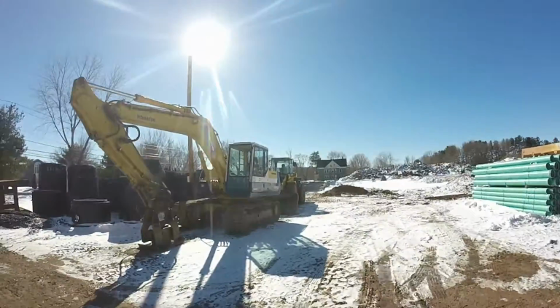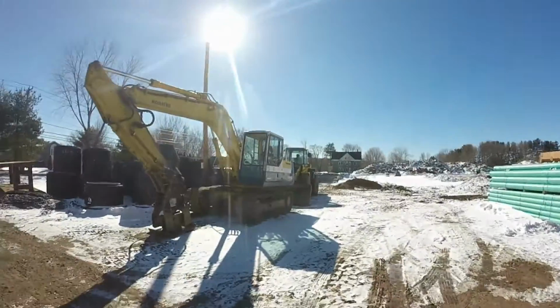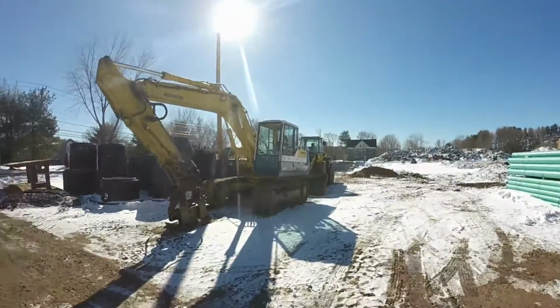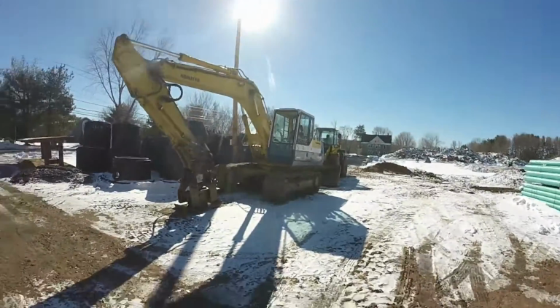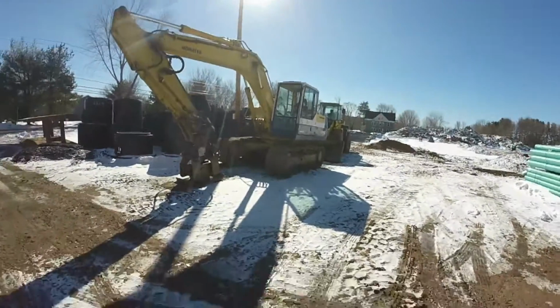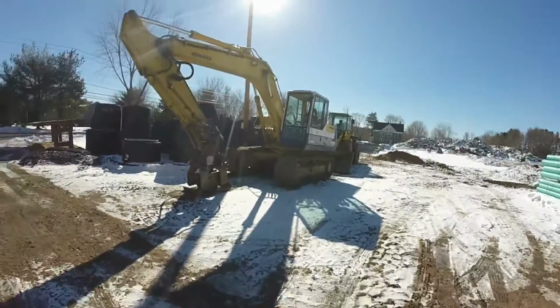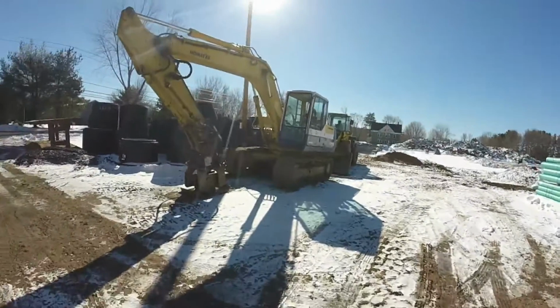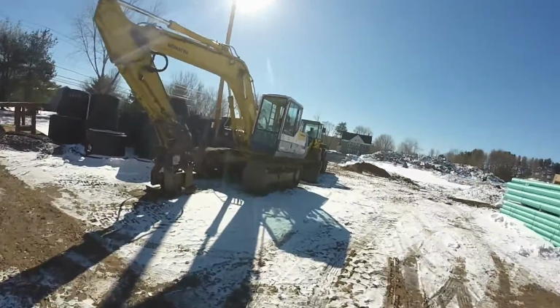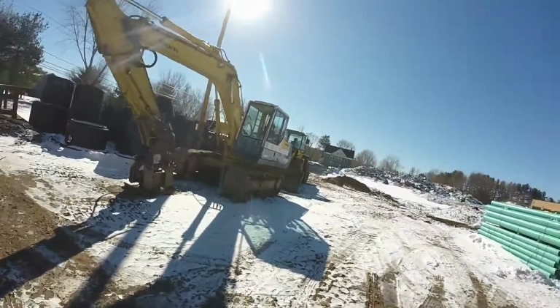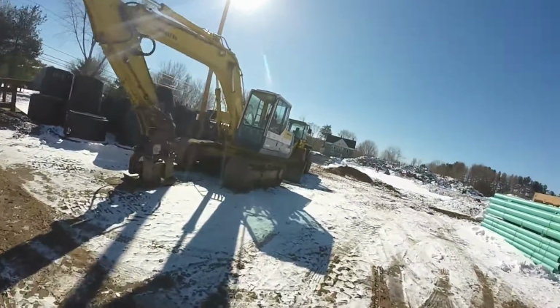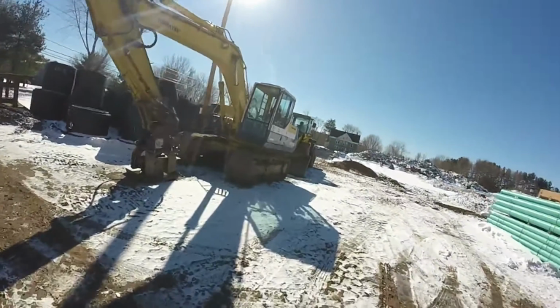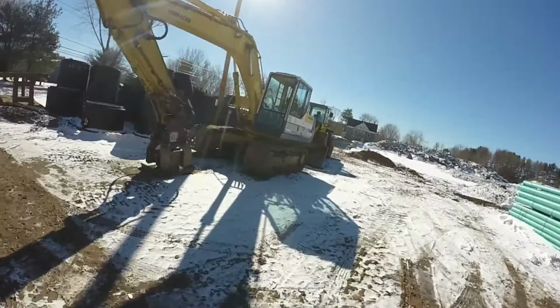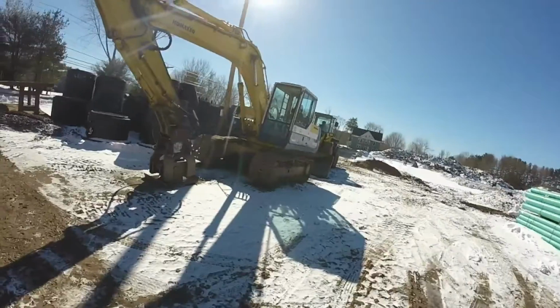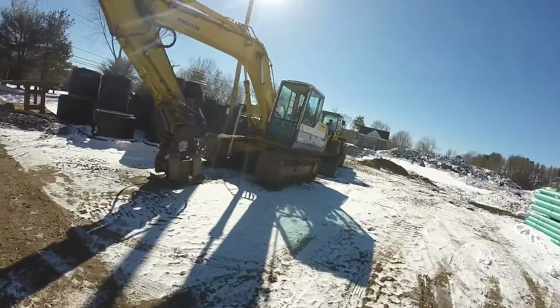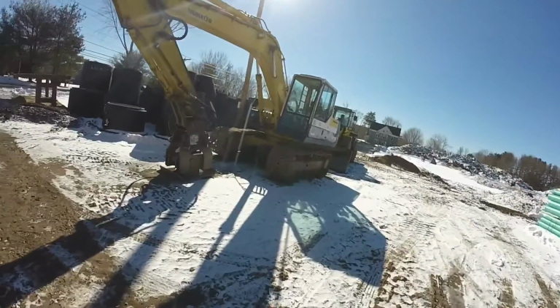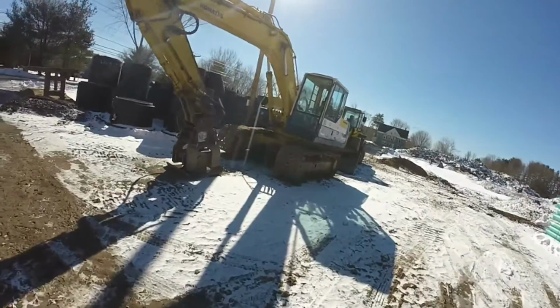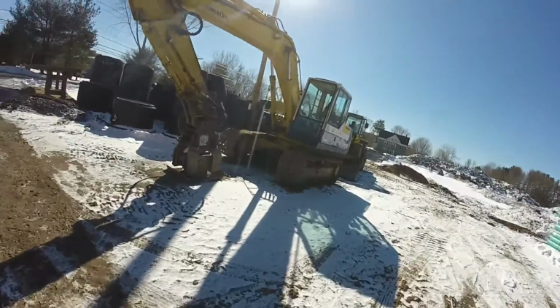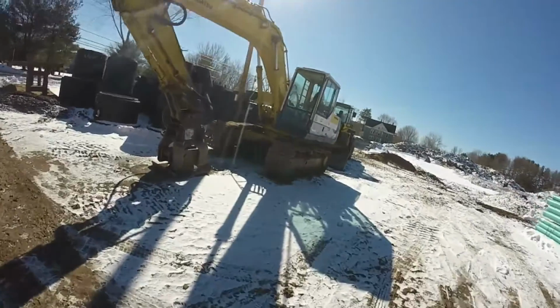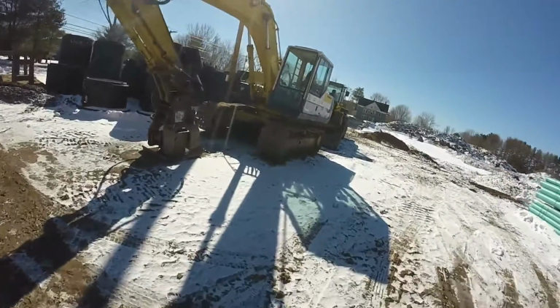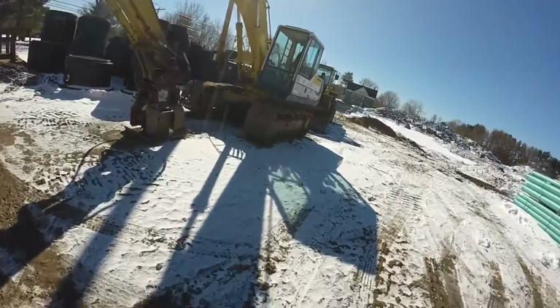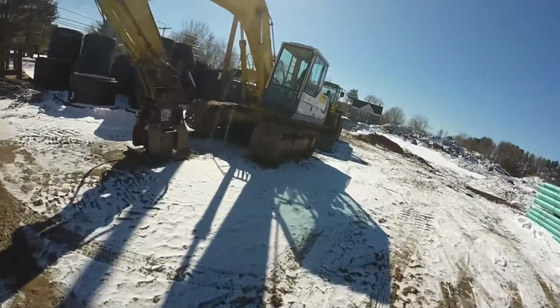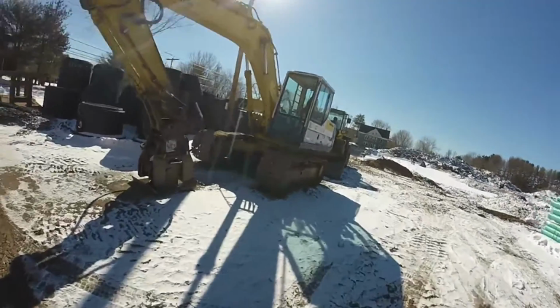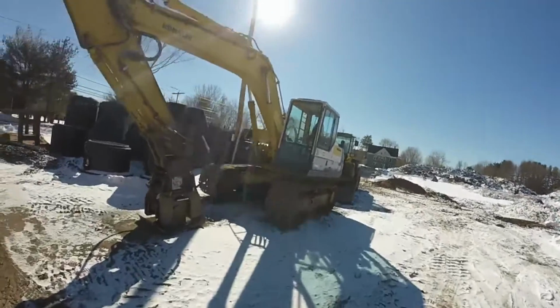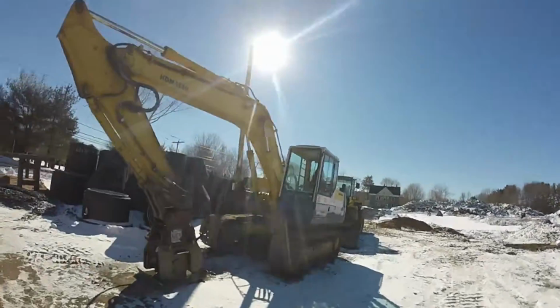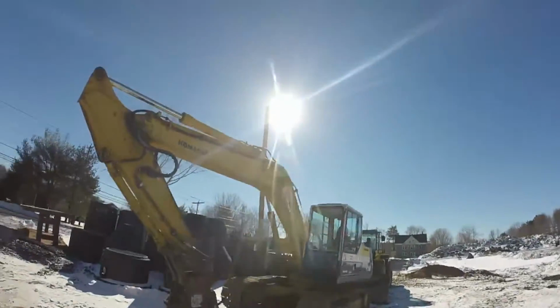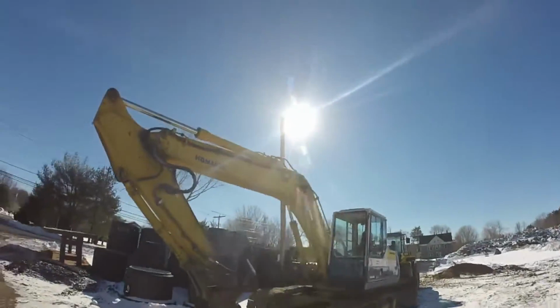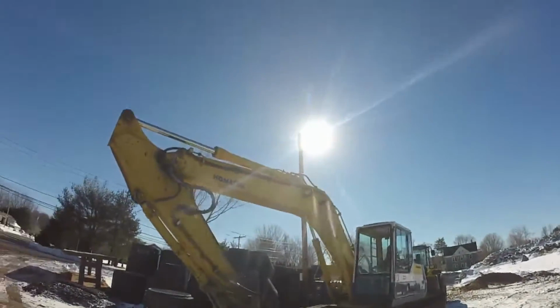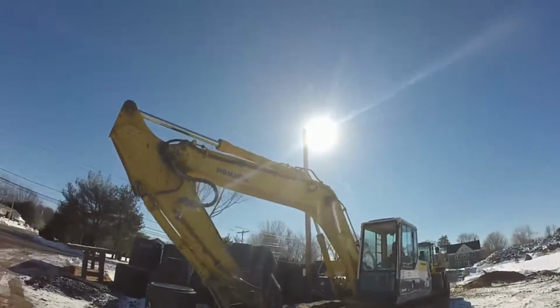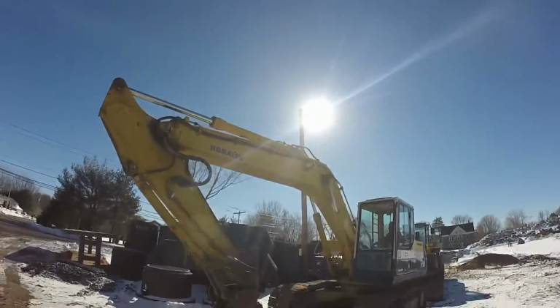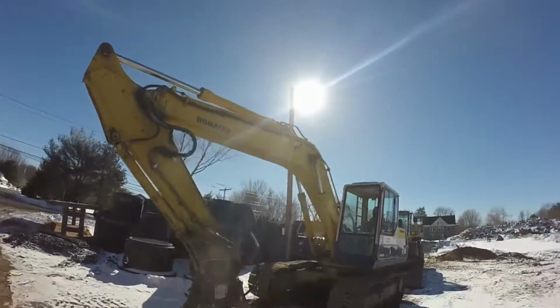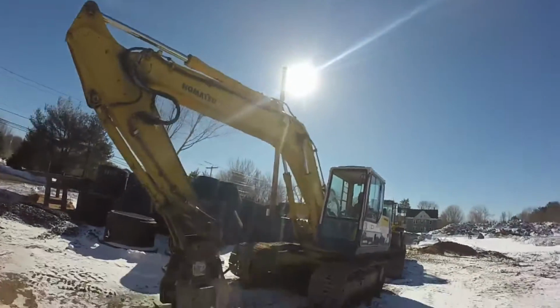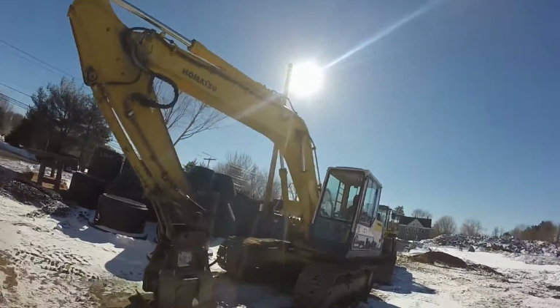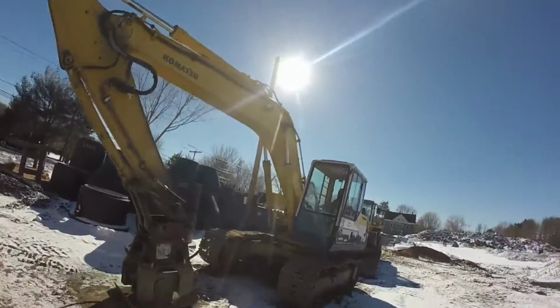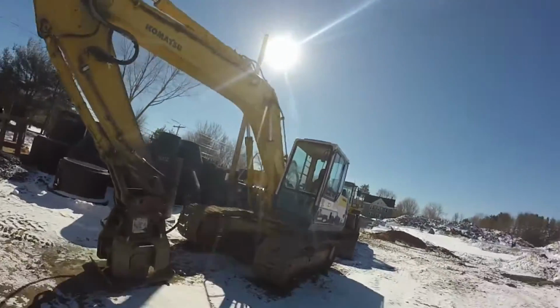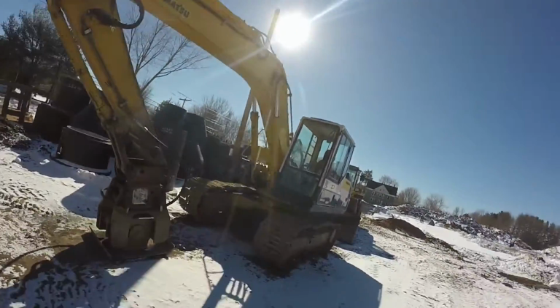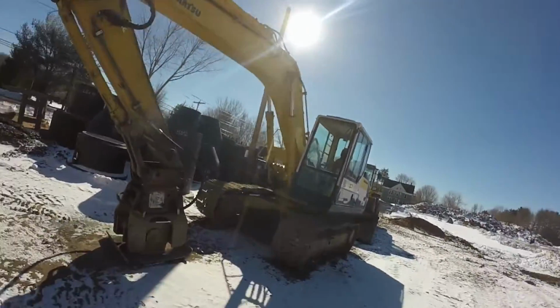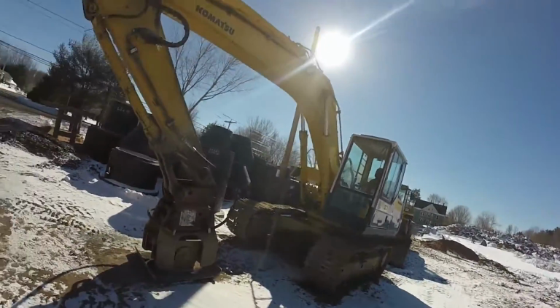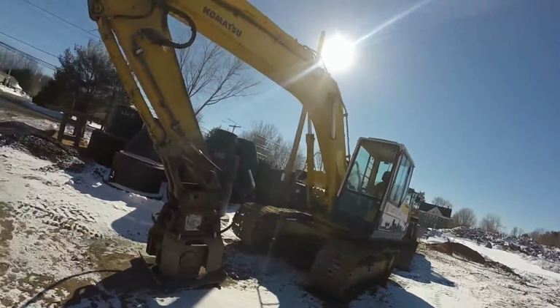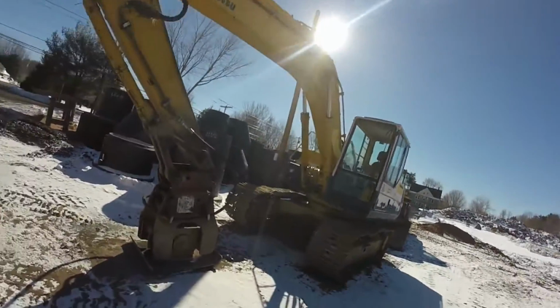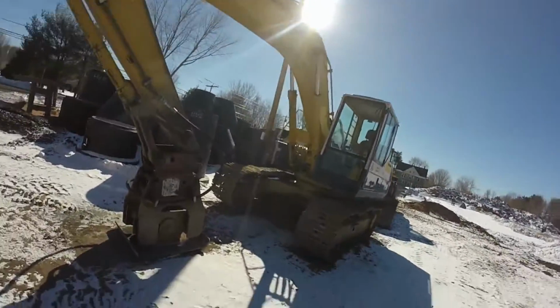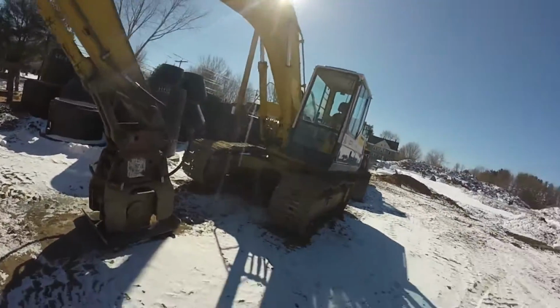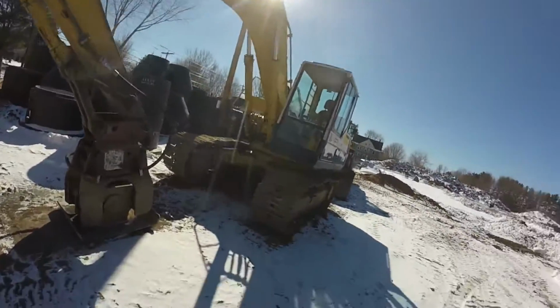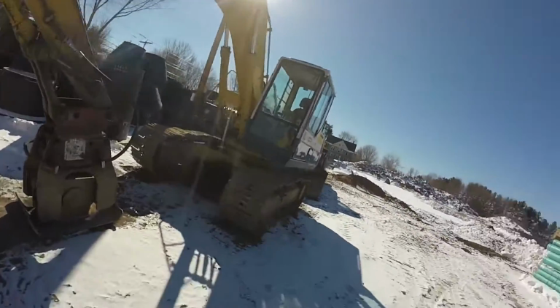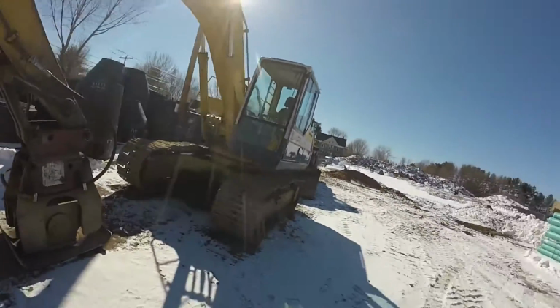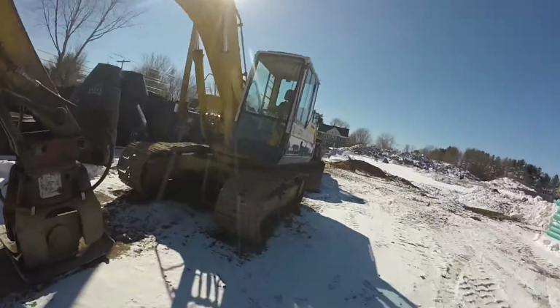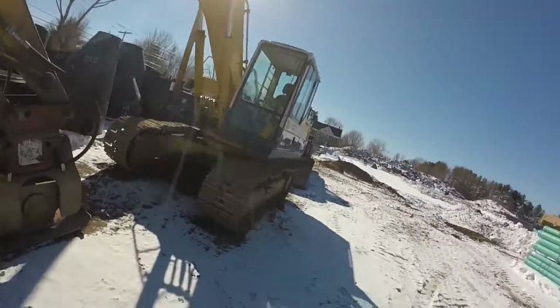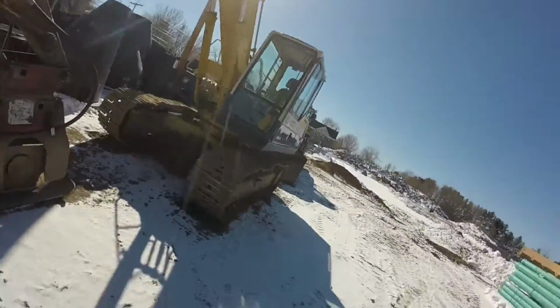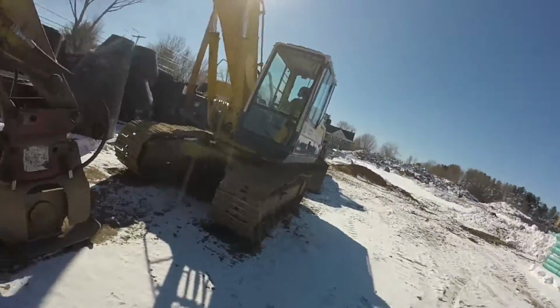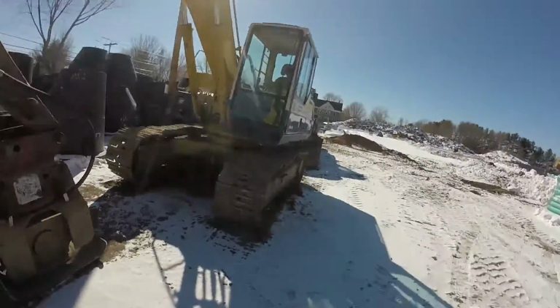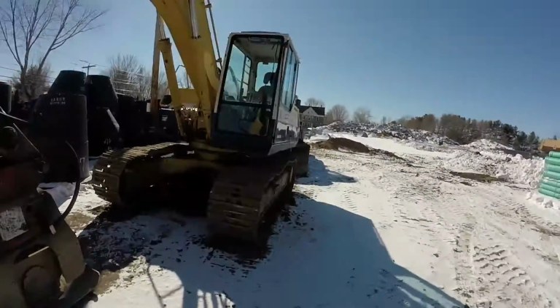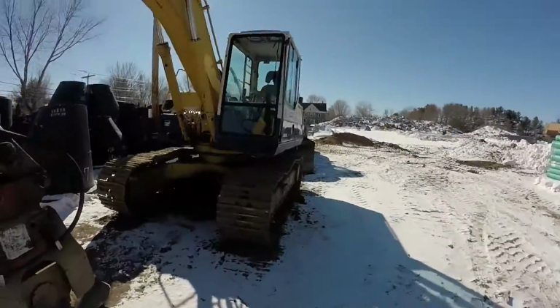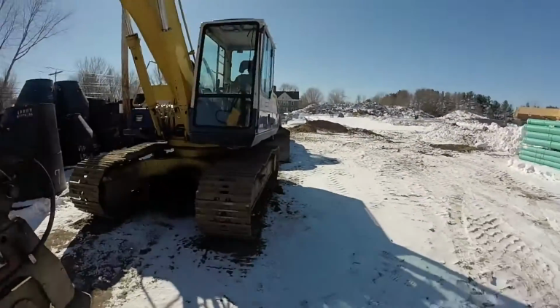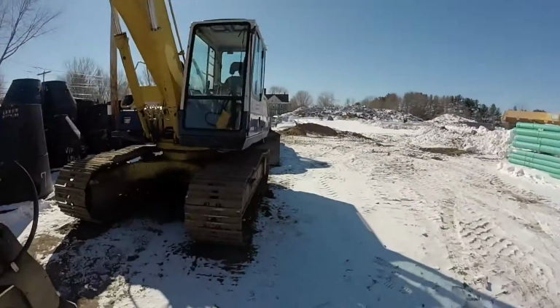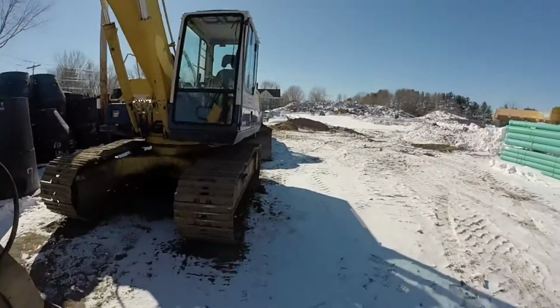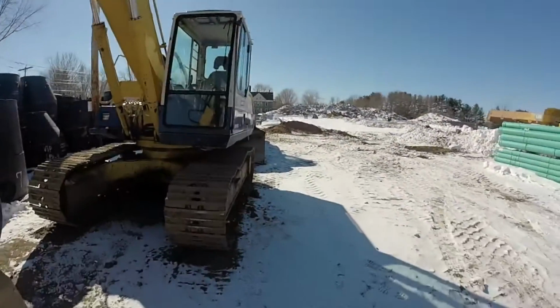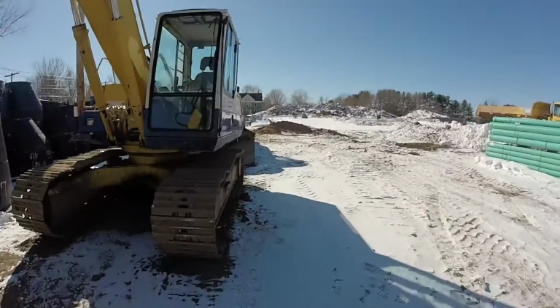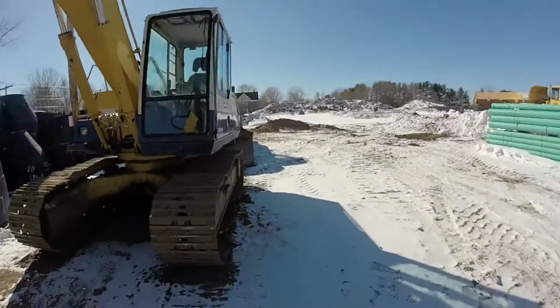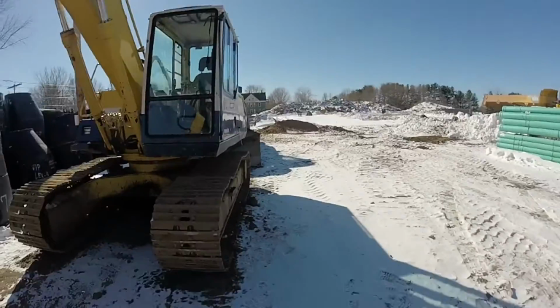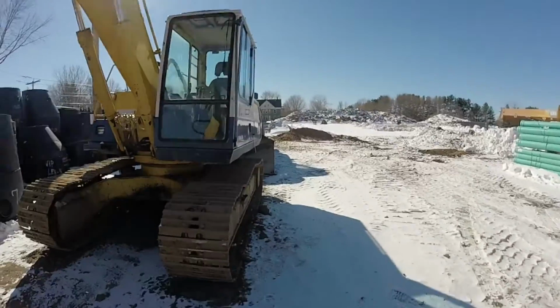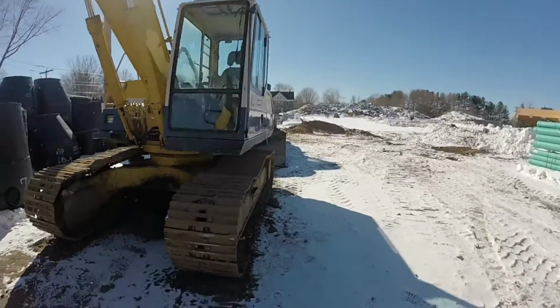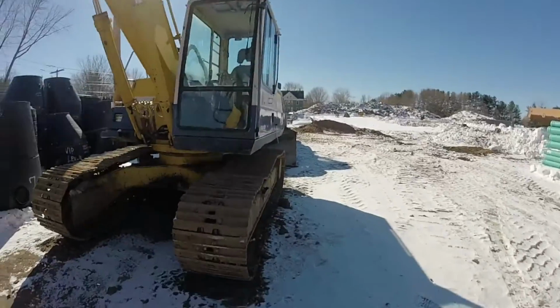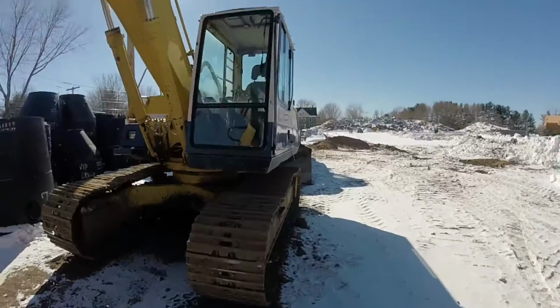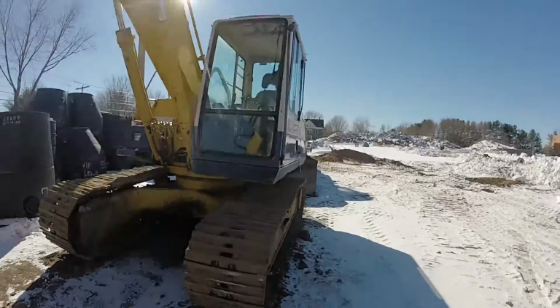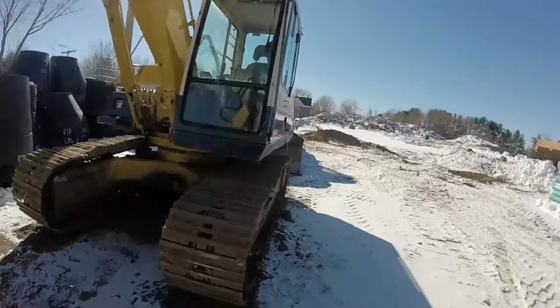PC150 with compactor. It's an old hoe — a well taken care of hoe.